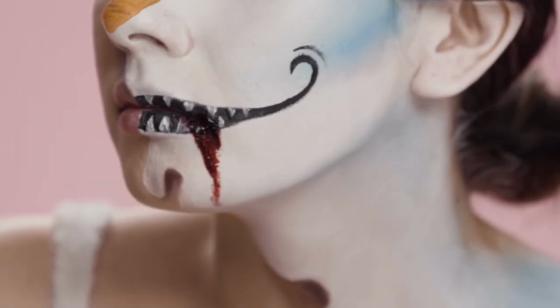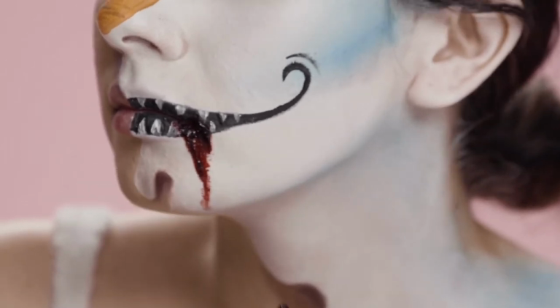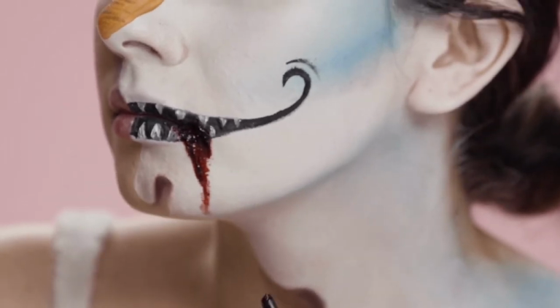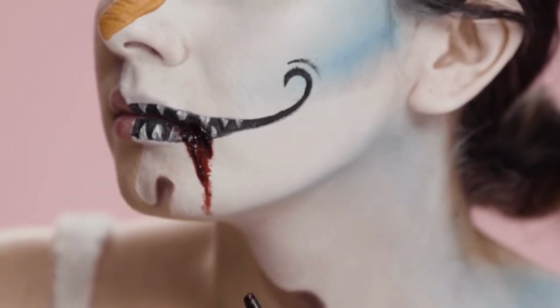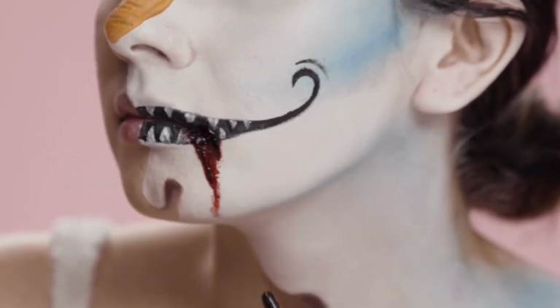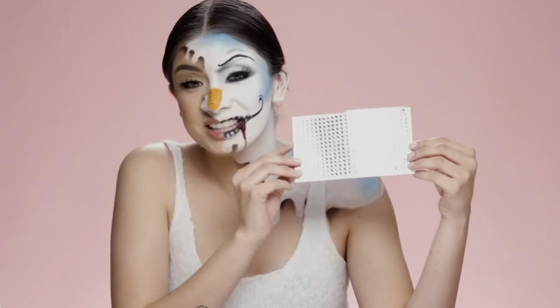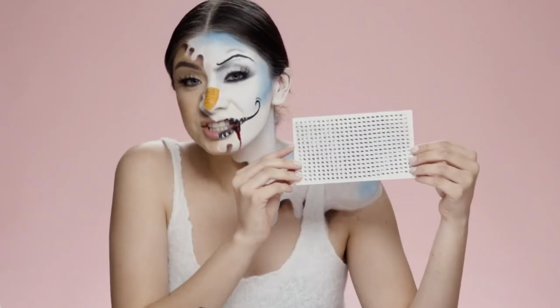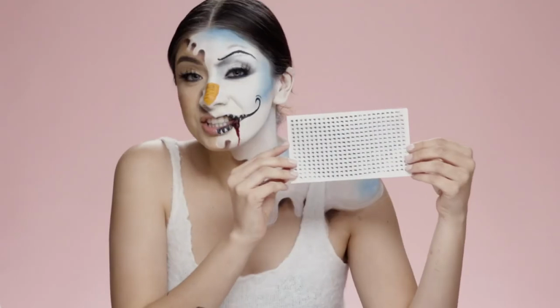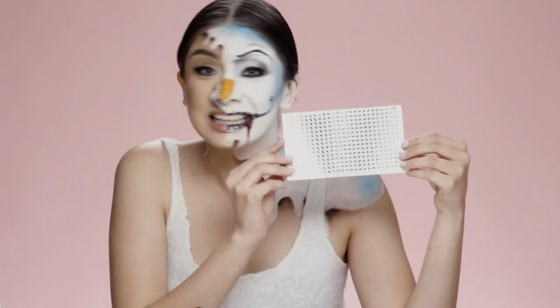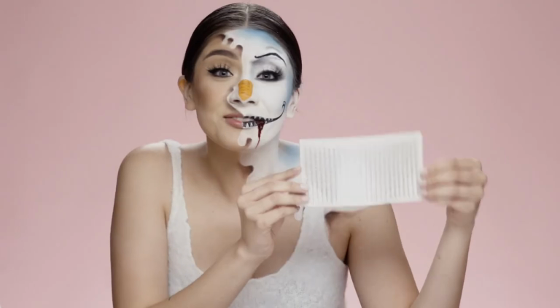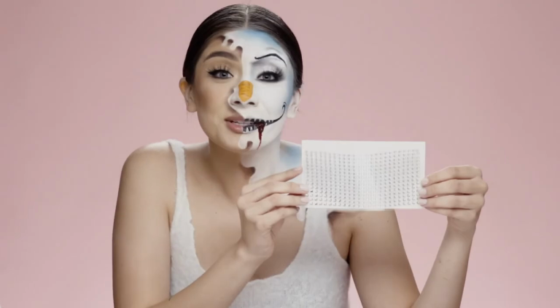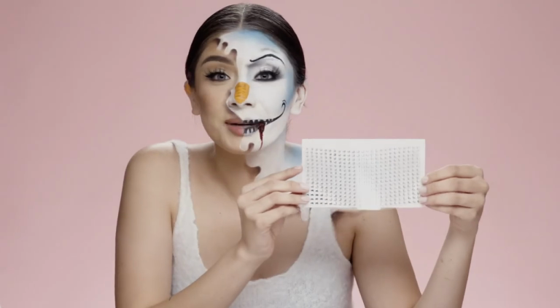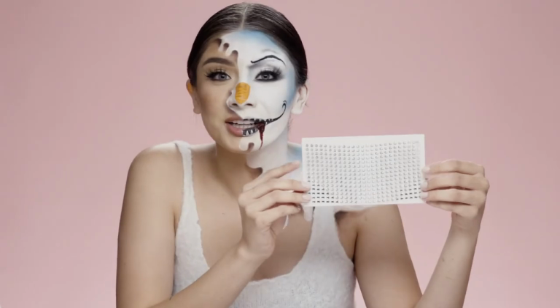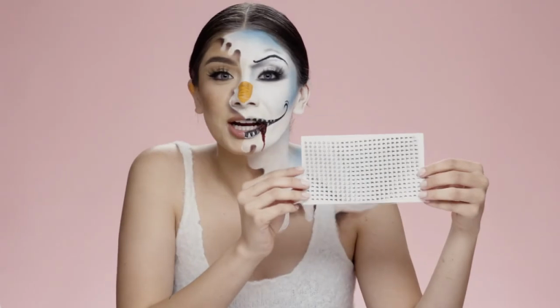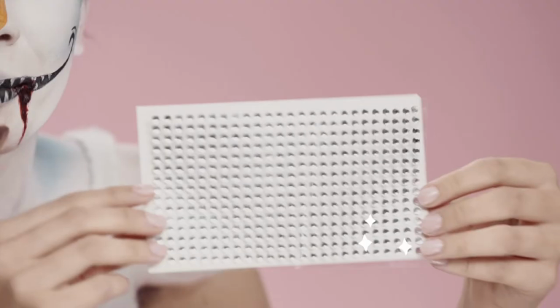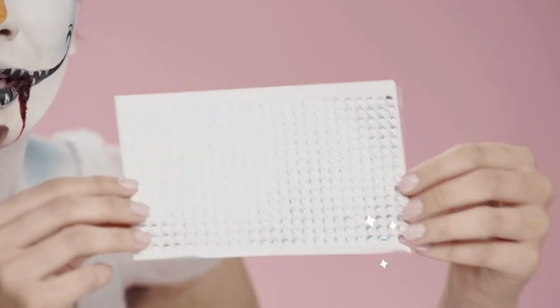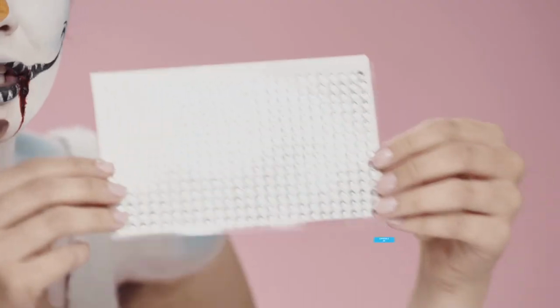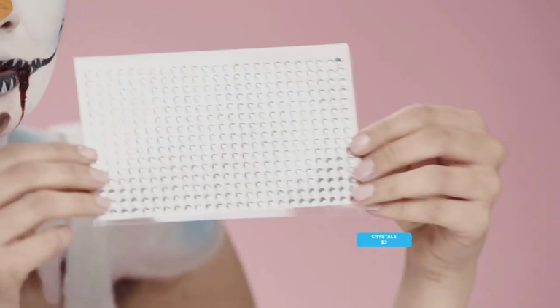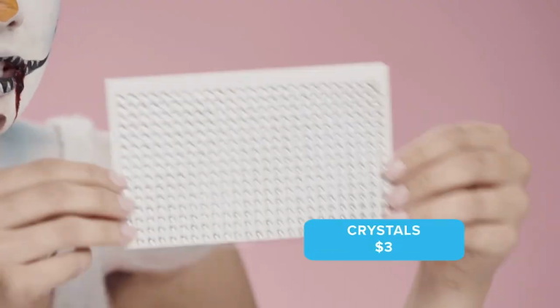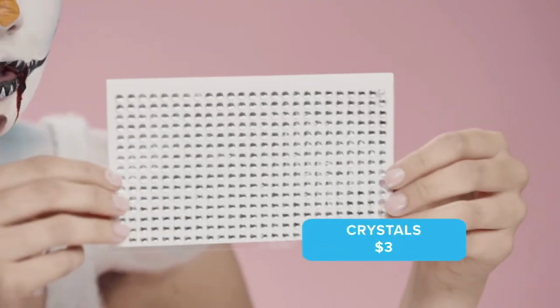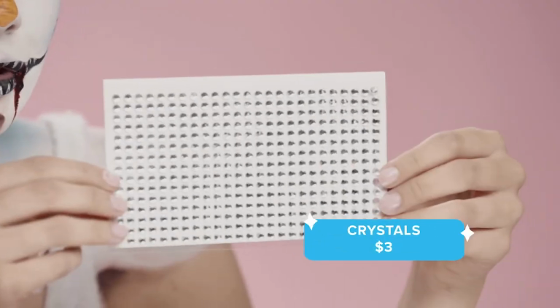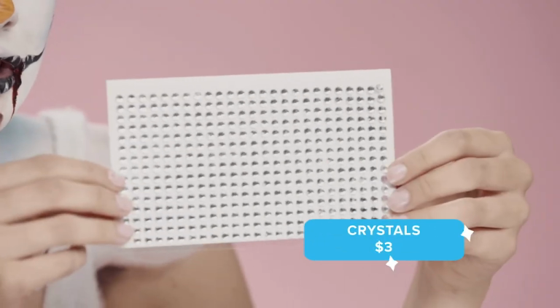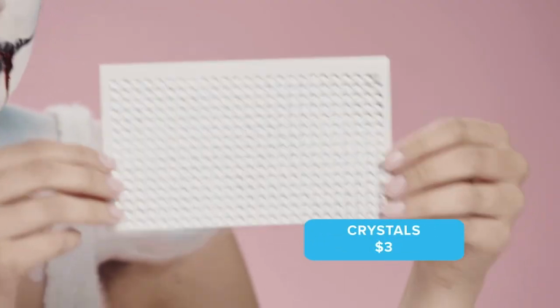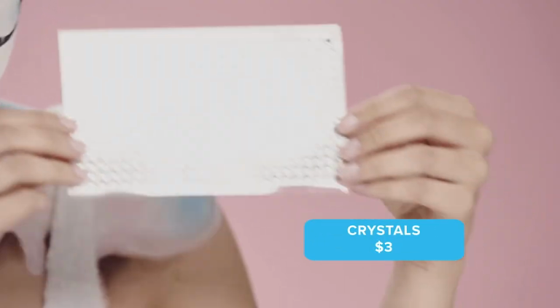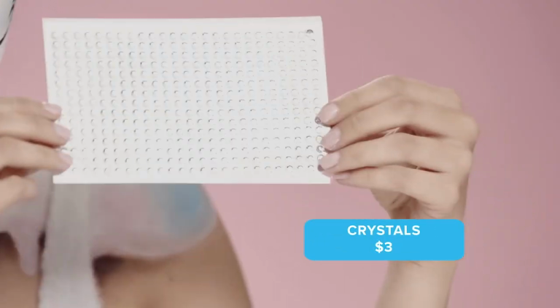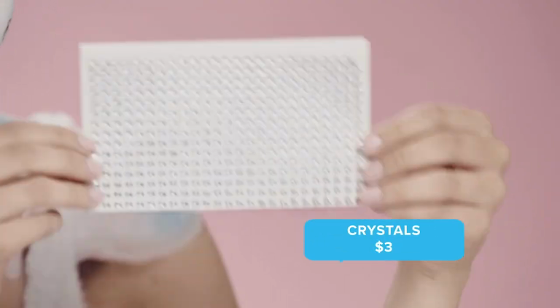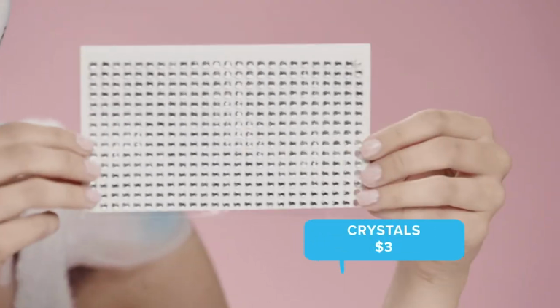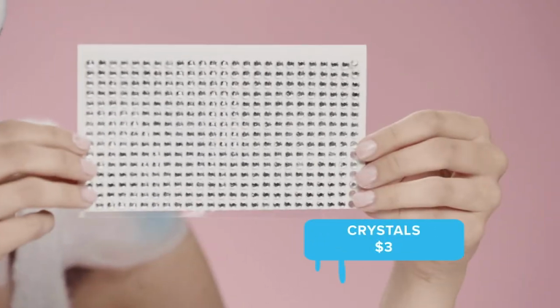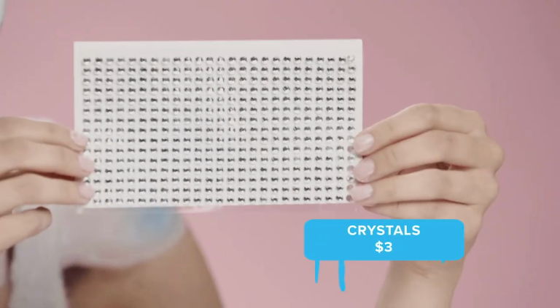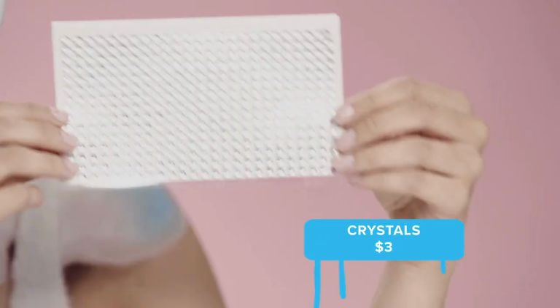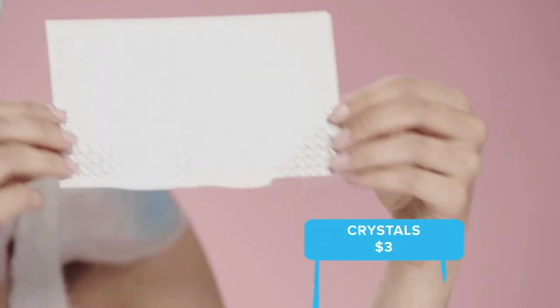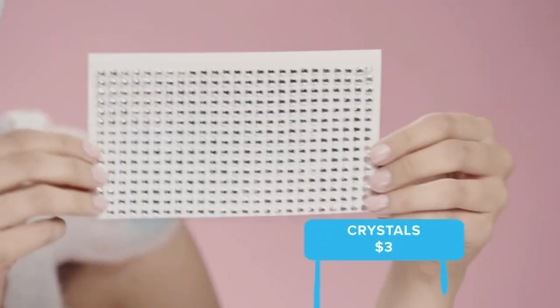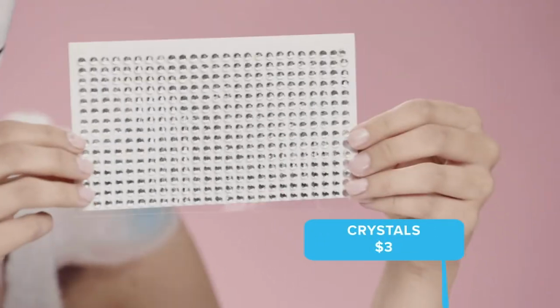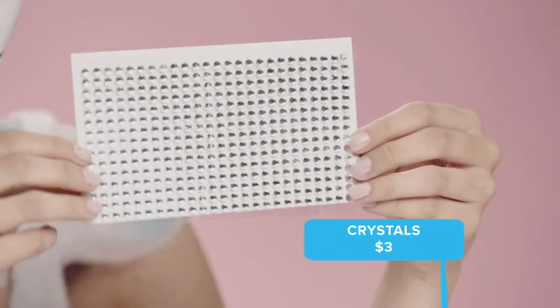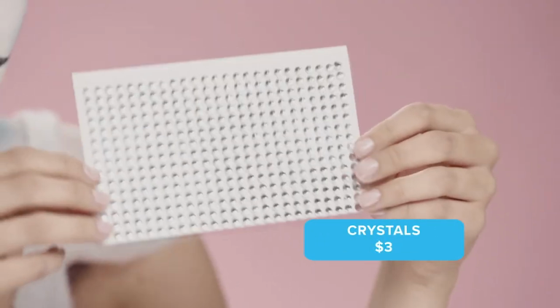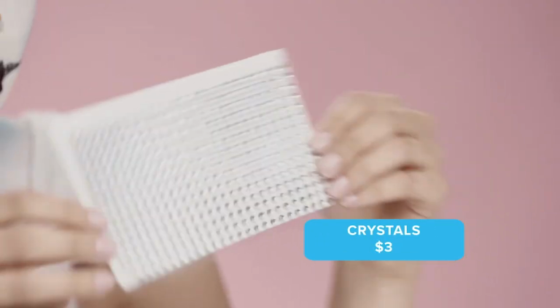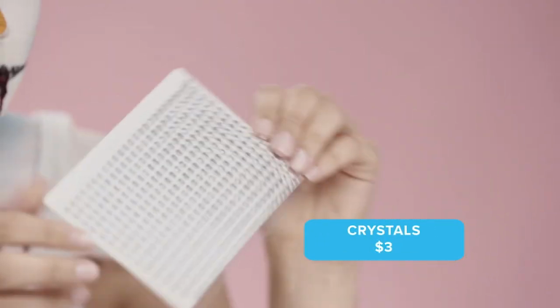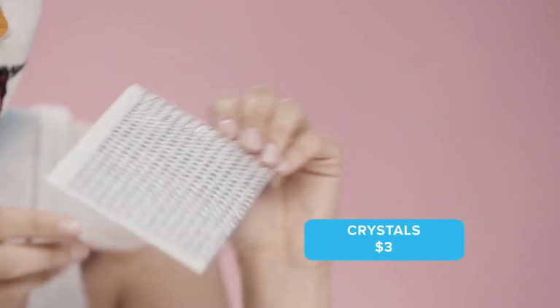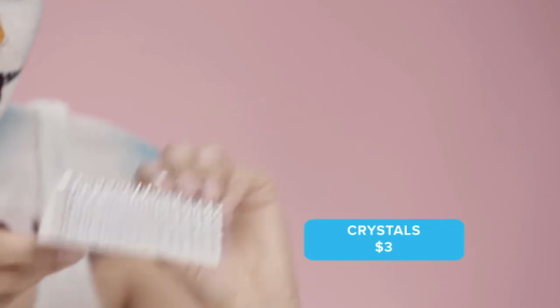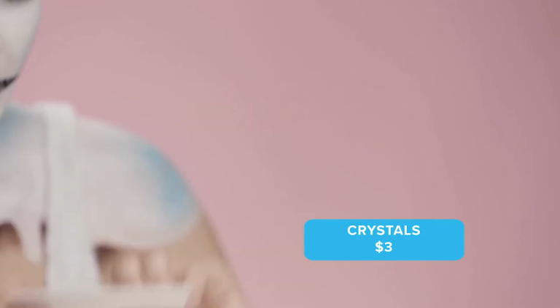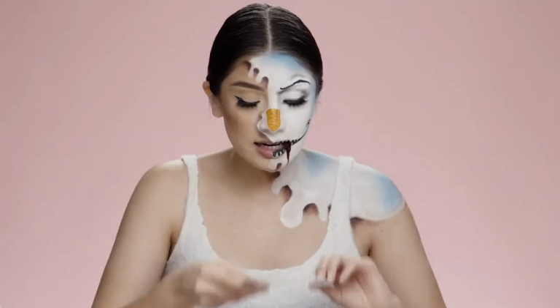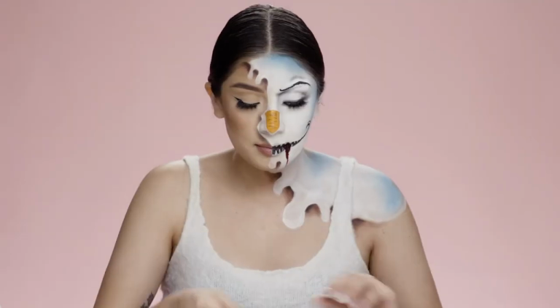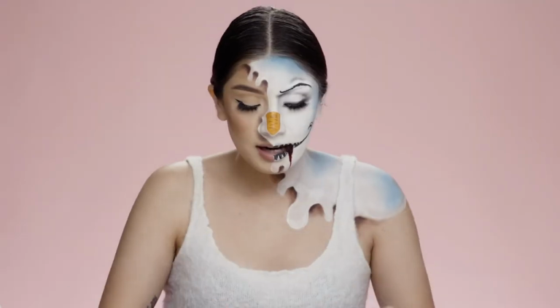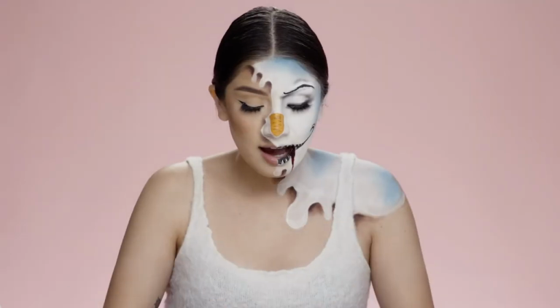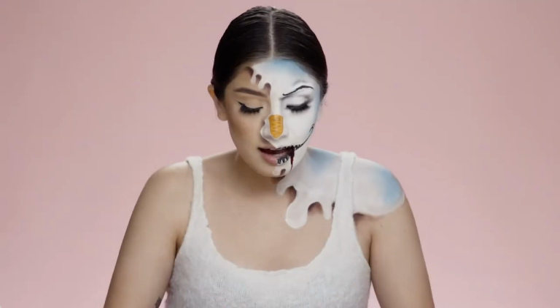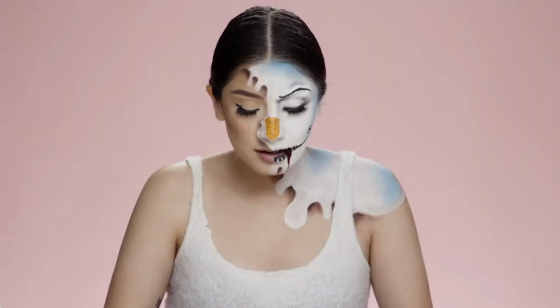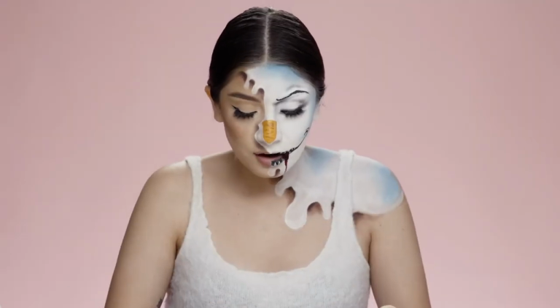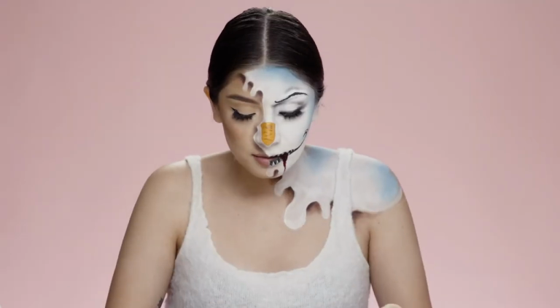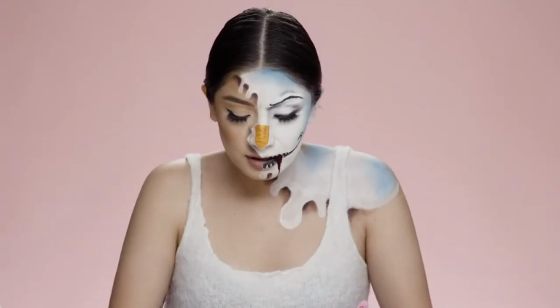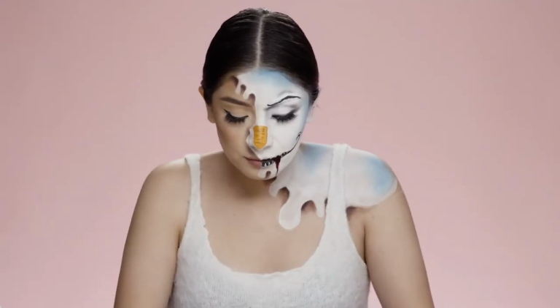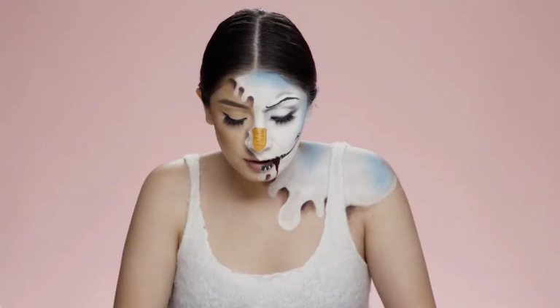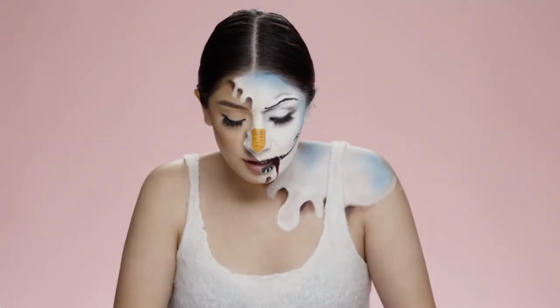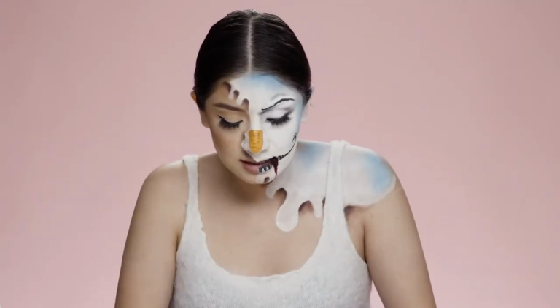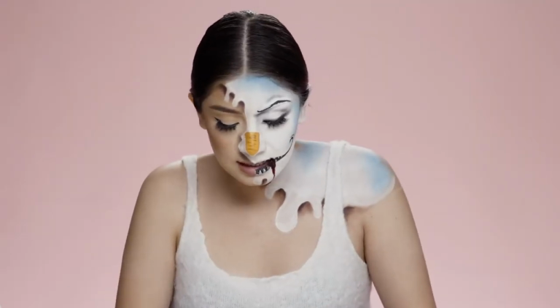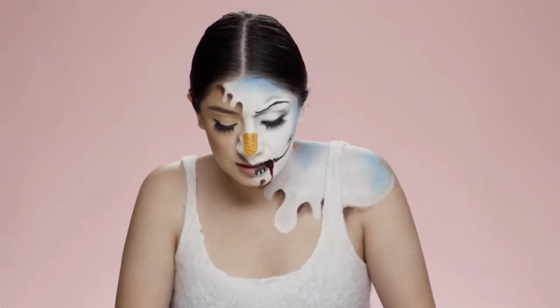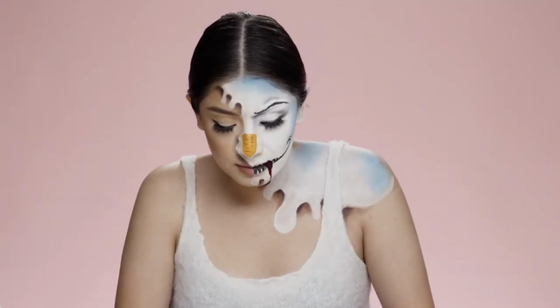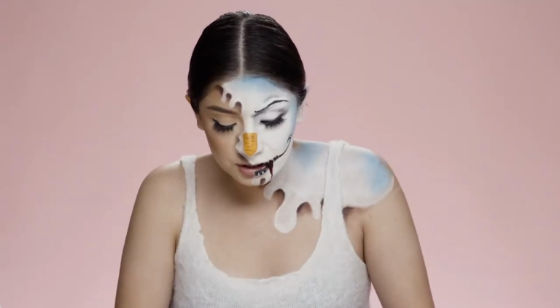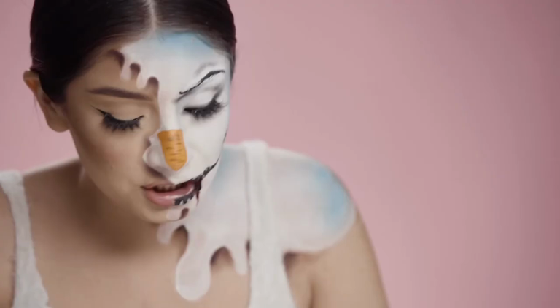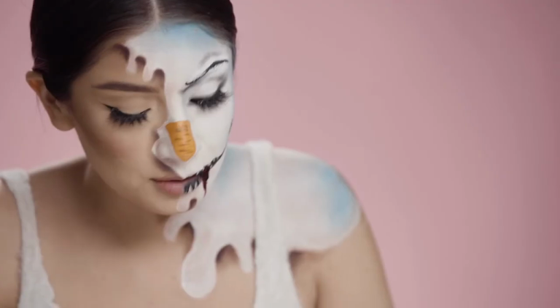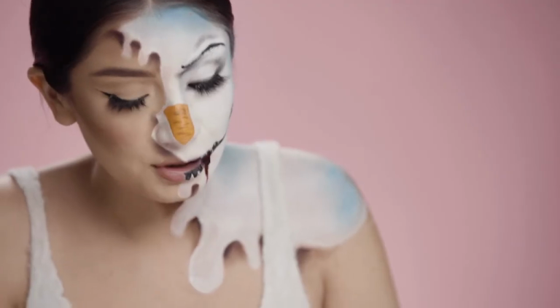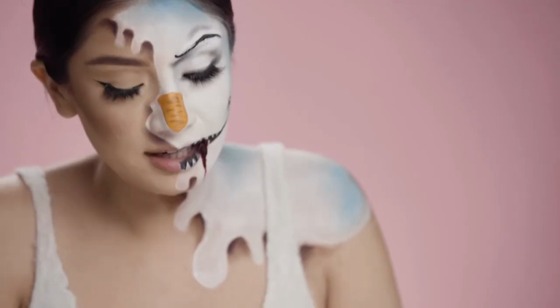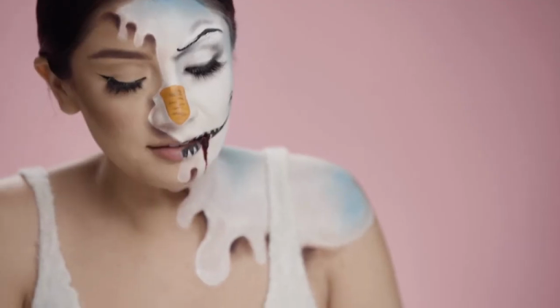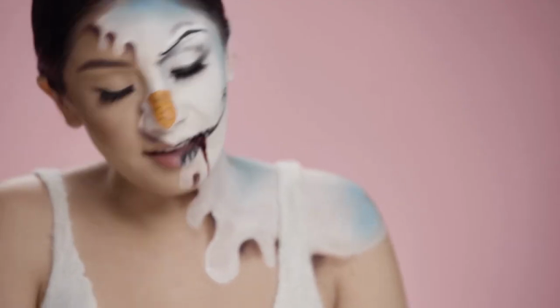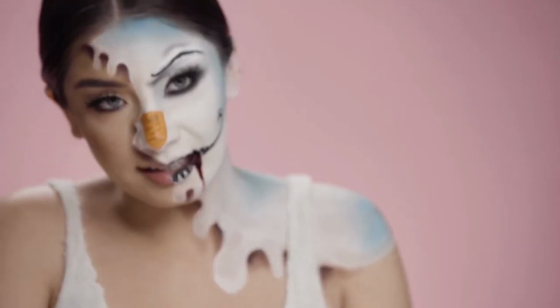And to make this look even better, I'm going to use these crystals I got from Wish for $3, and I'm going to add them on my forehead to give a shimmering effect.